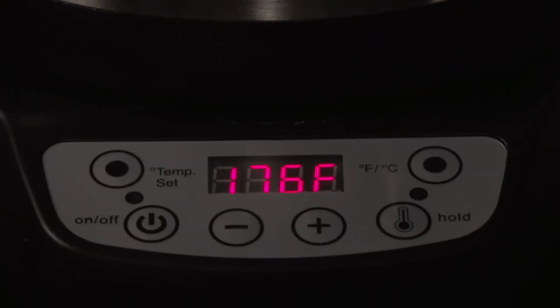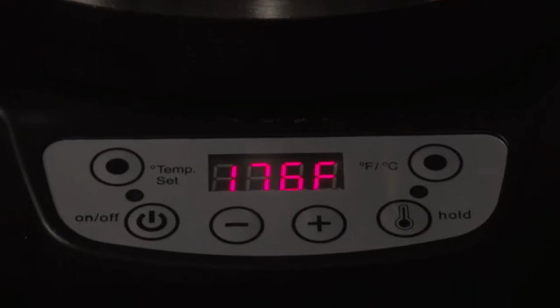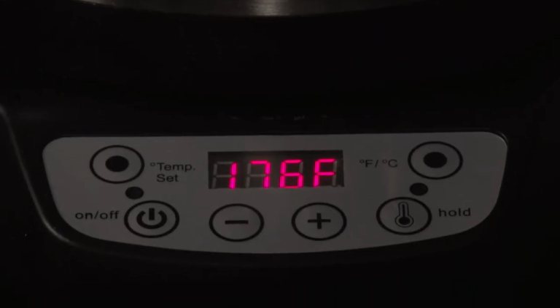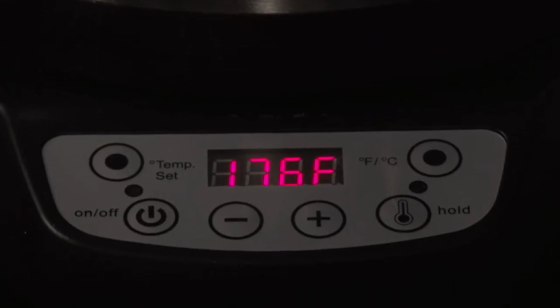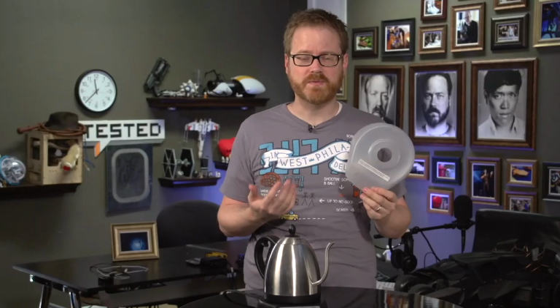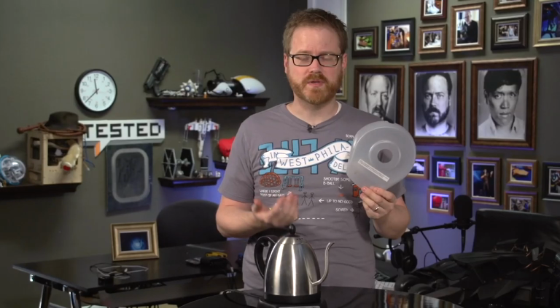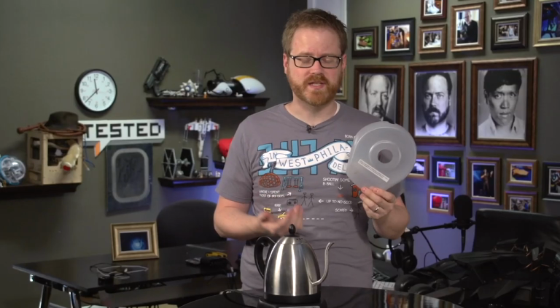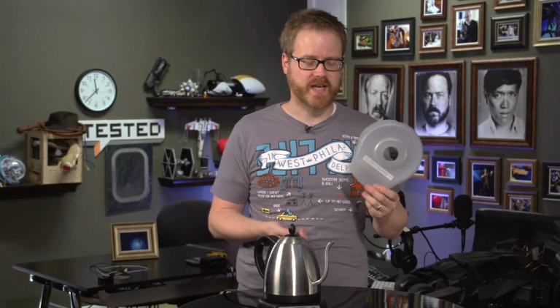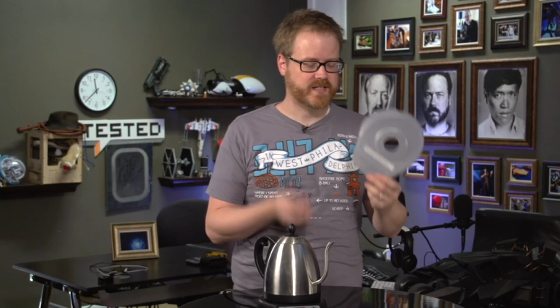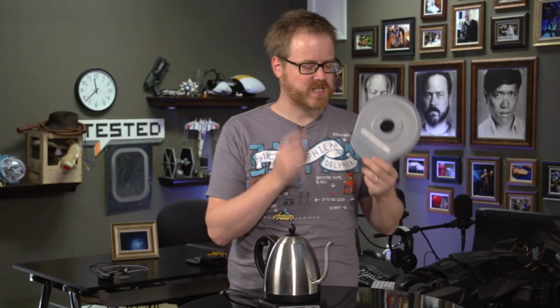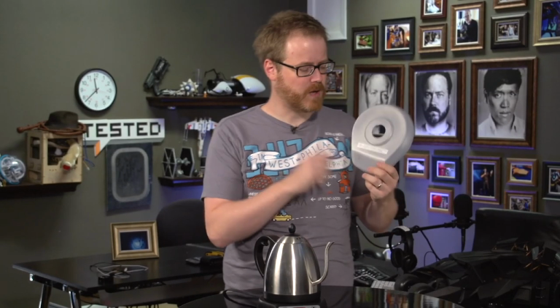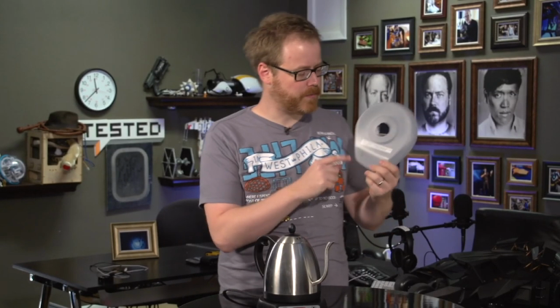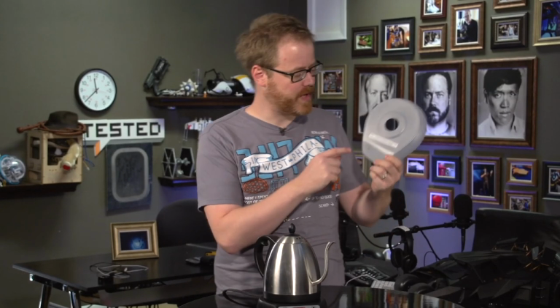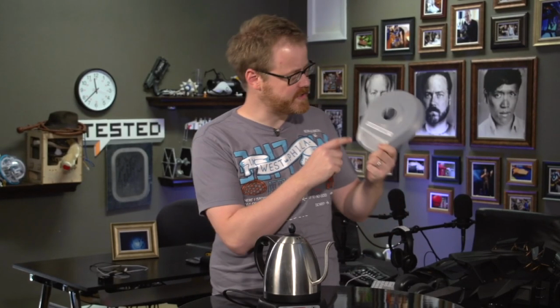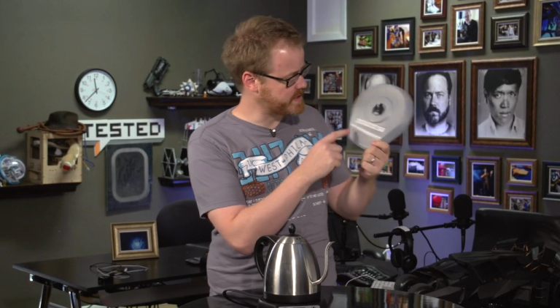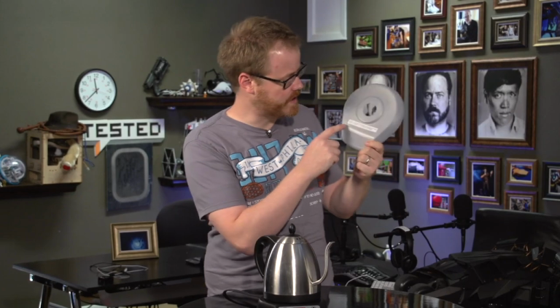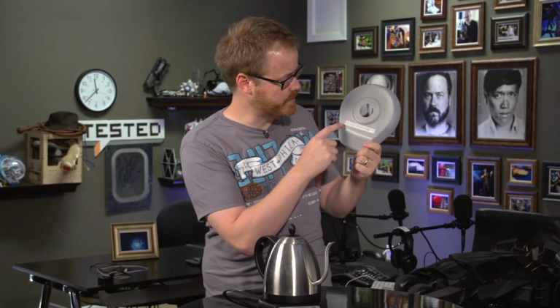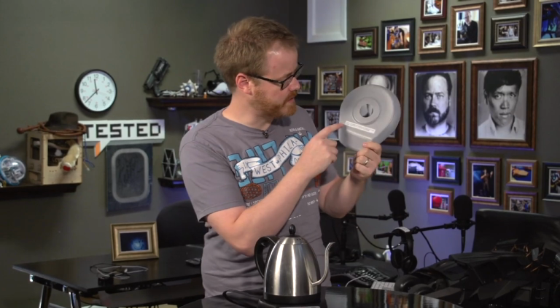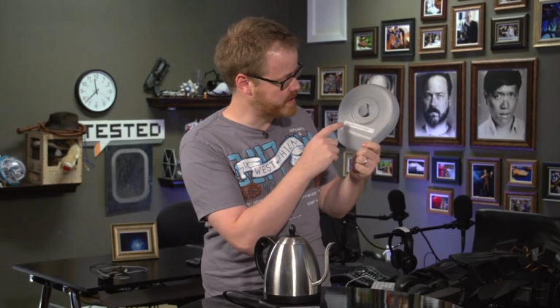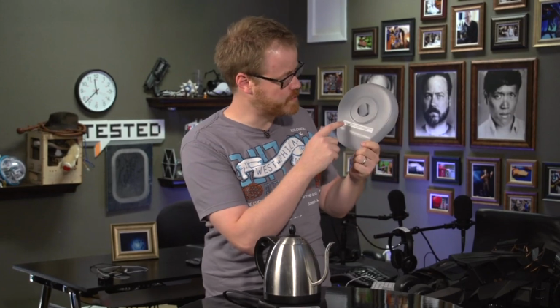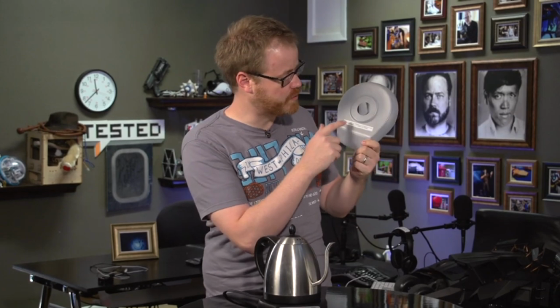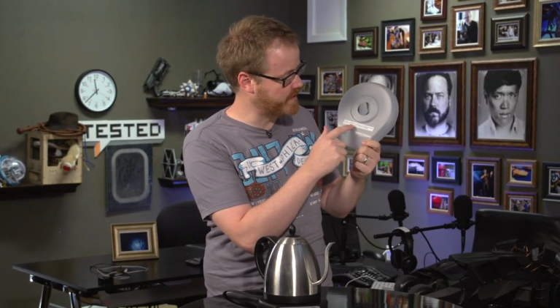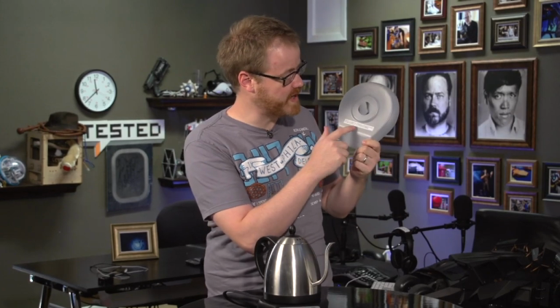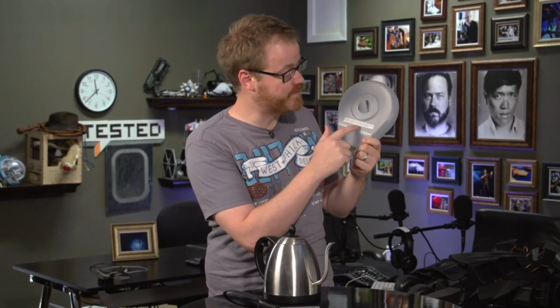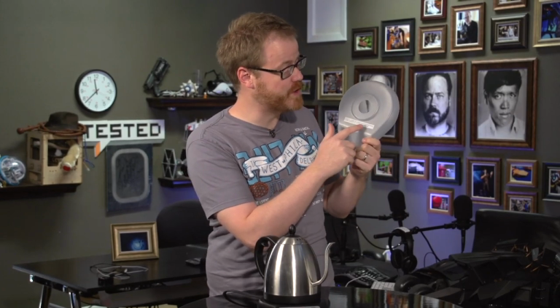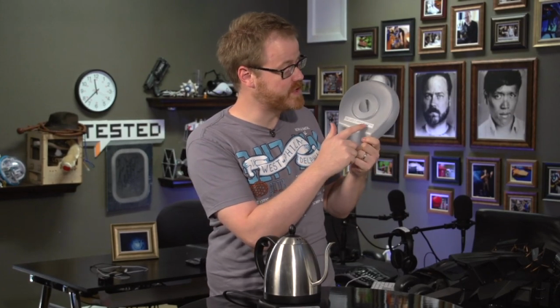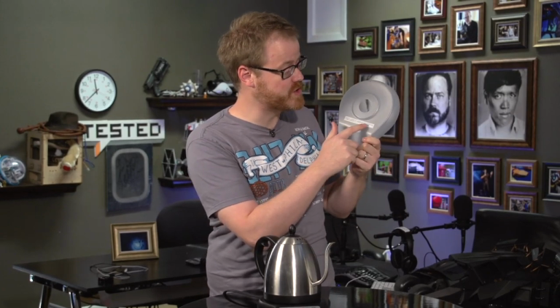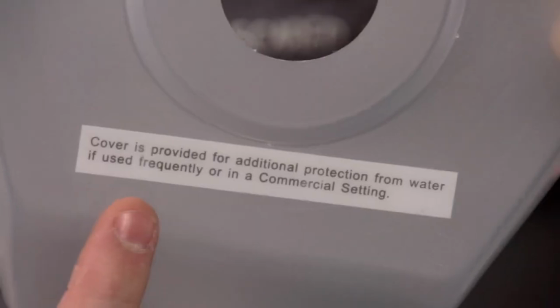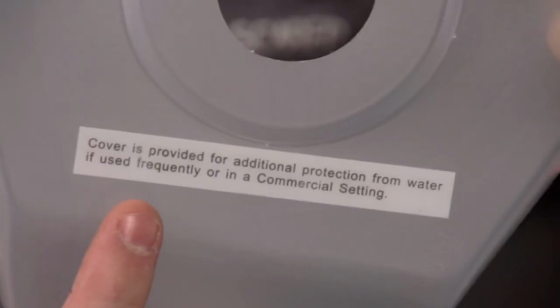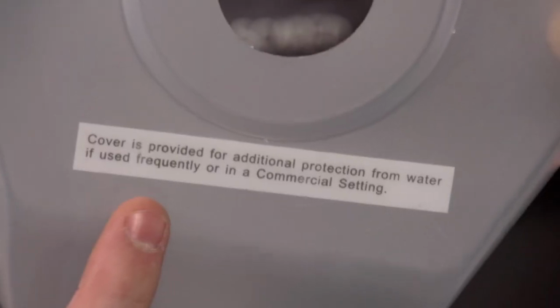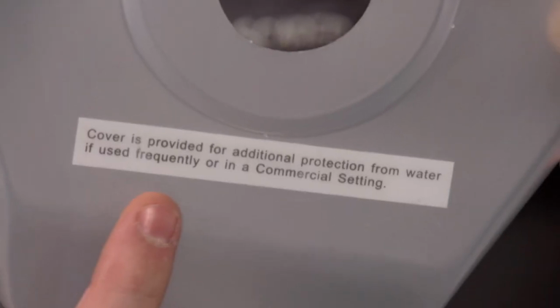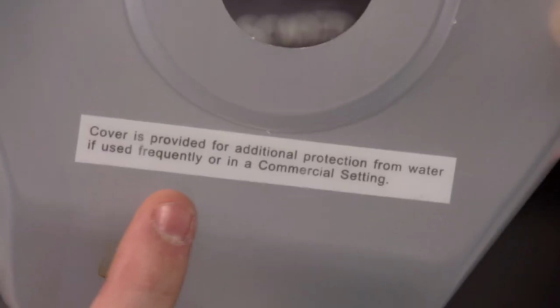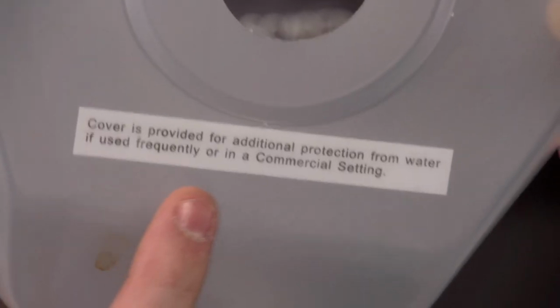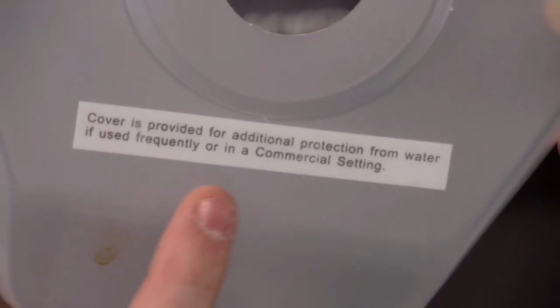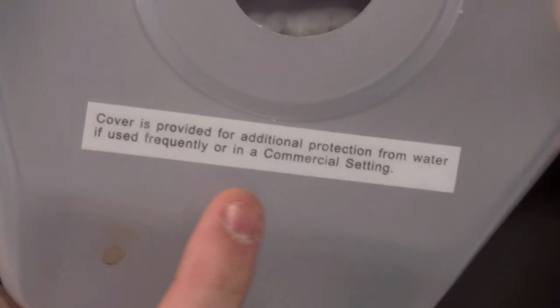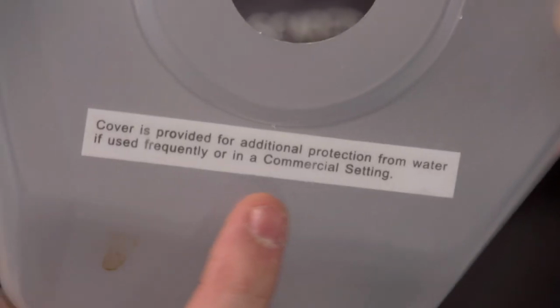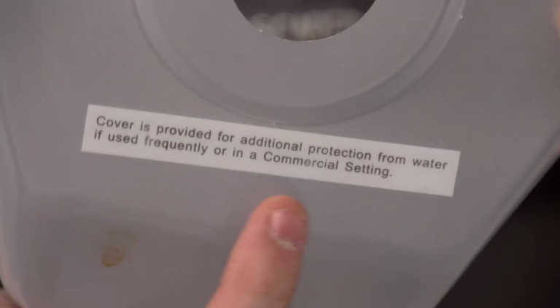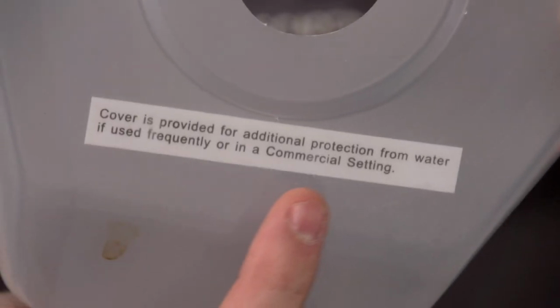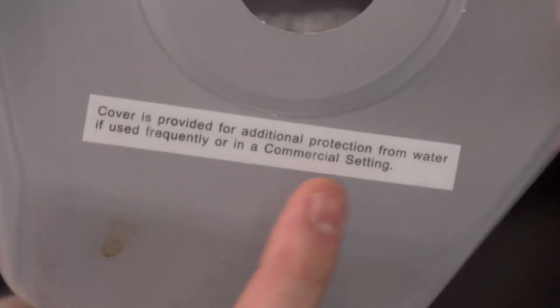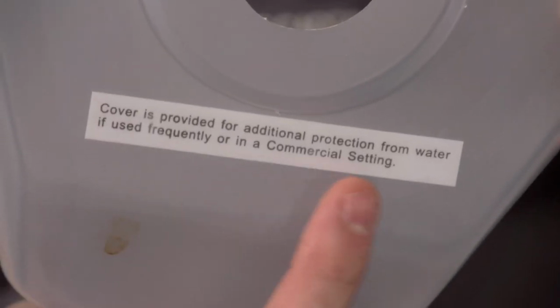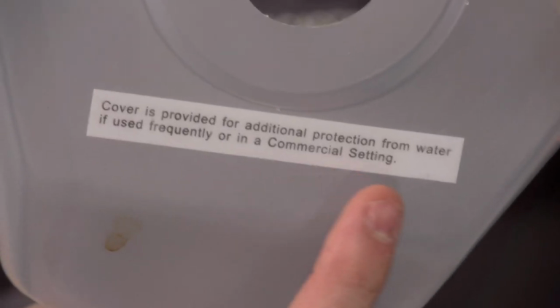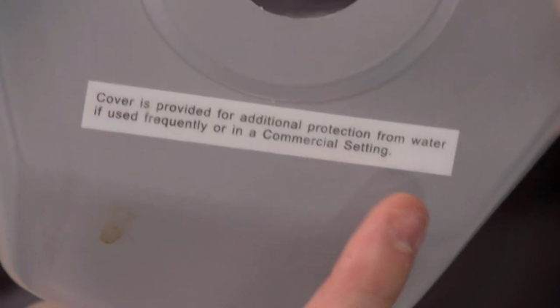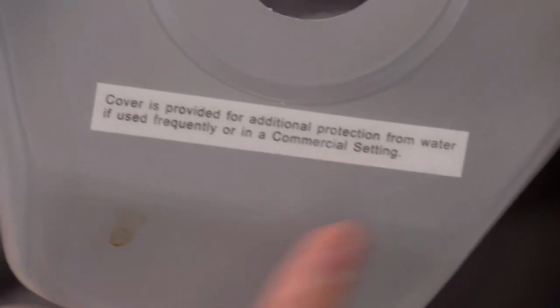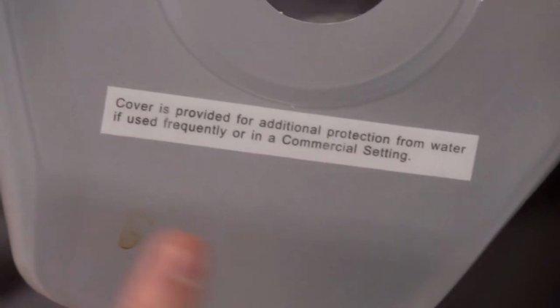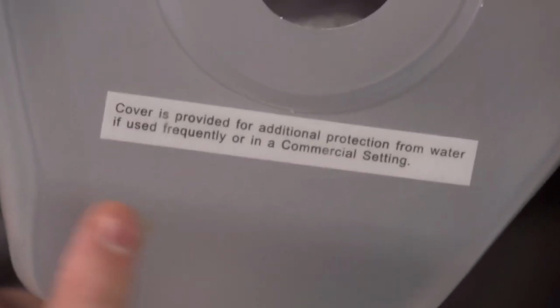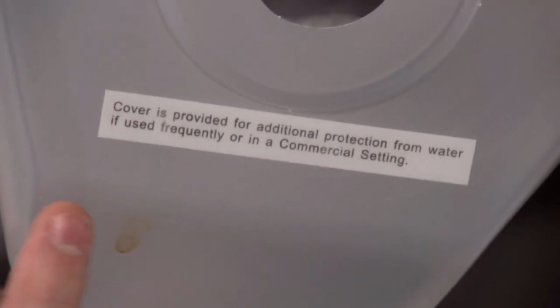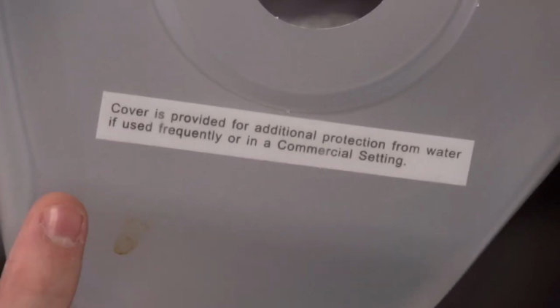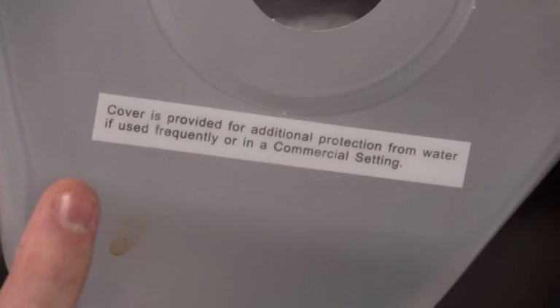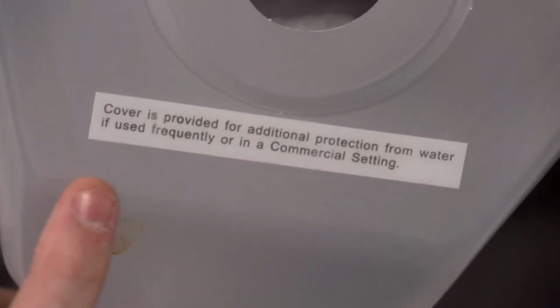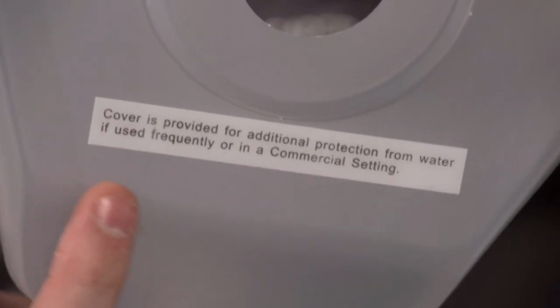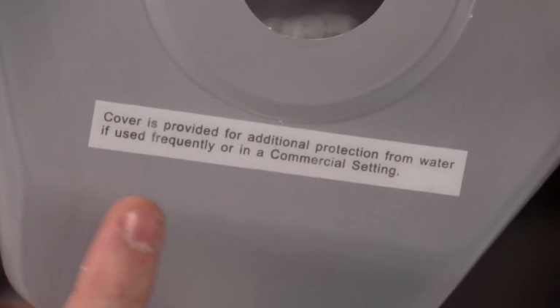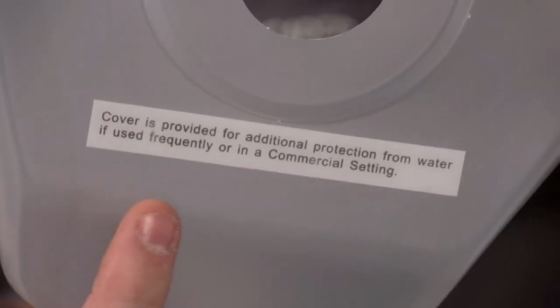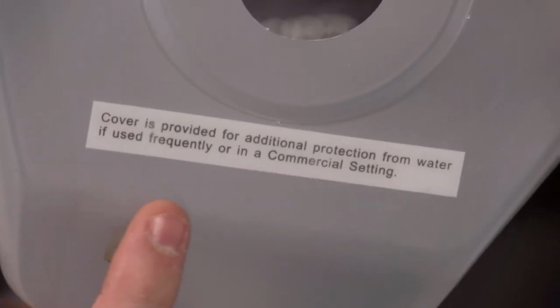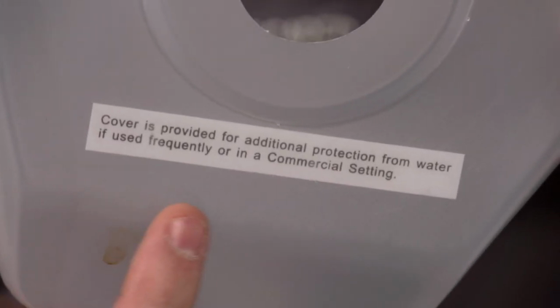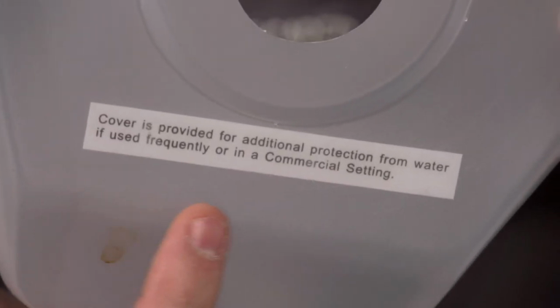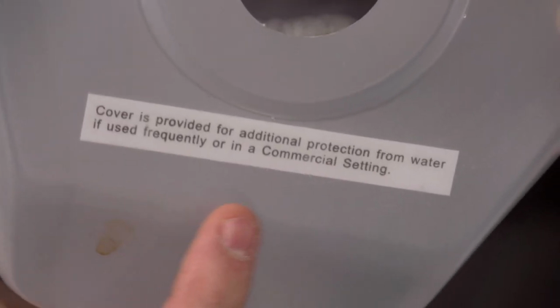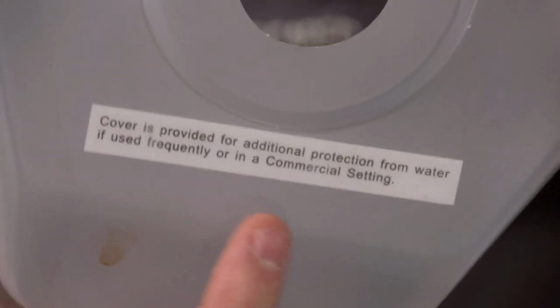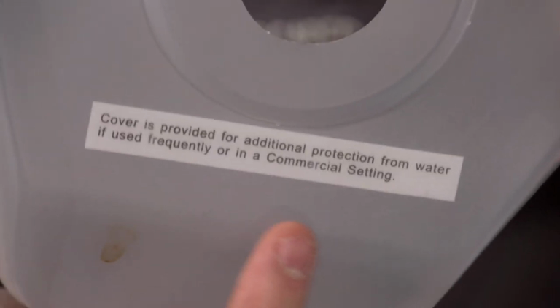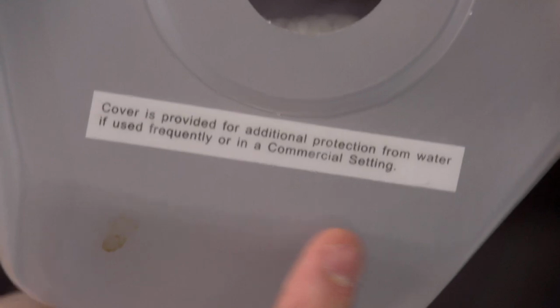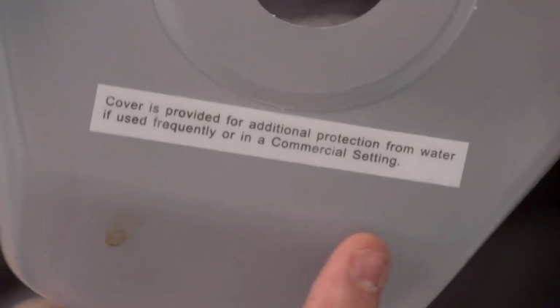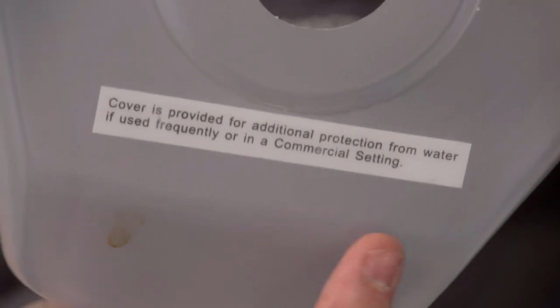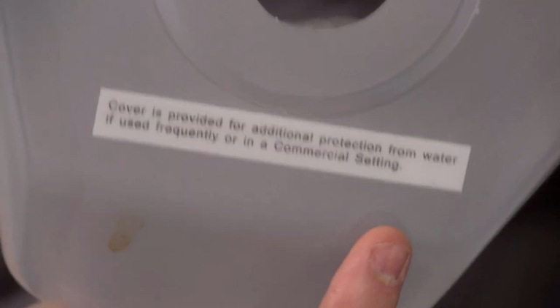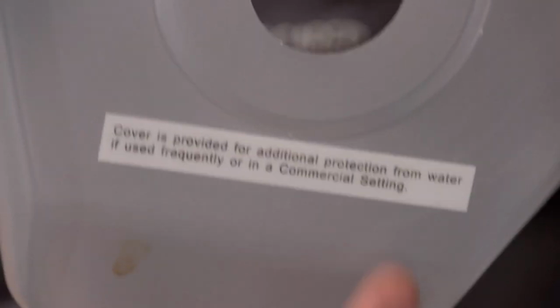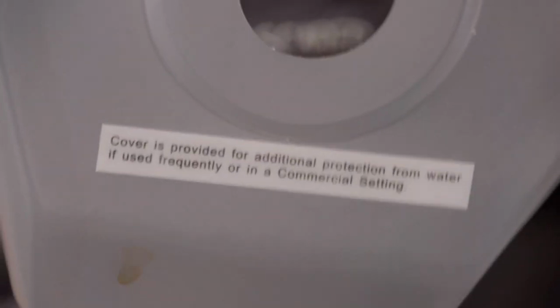It even comes with this guy — a small plastic cover that is provided for additional protection from water if used frequently or in a commercial setting. Makes me smile every day.